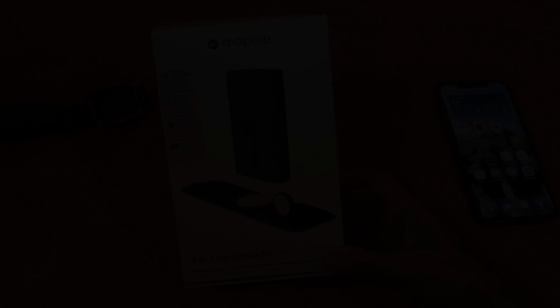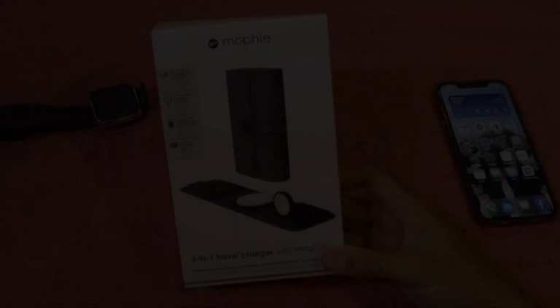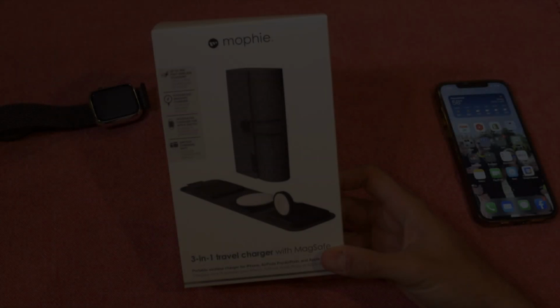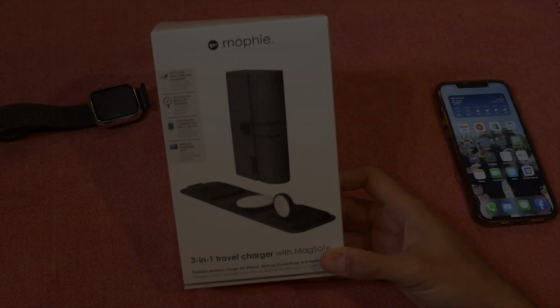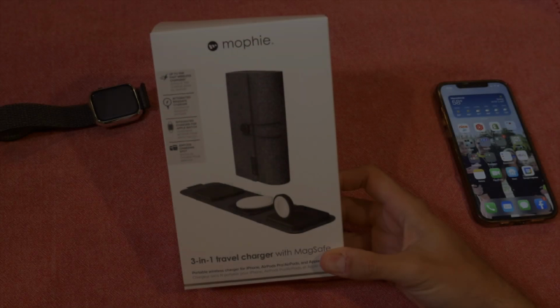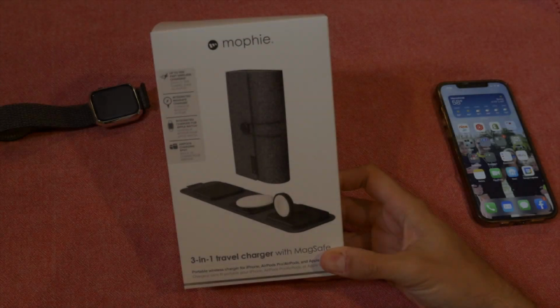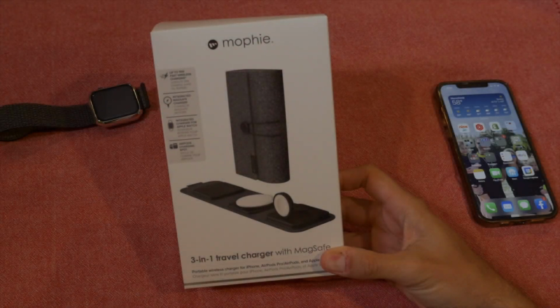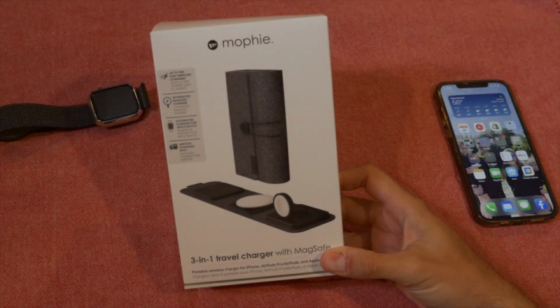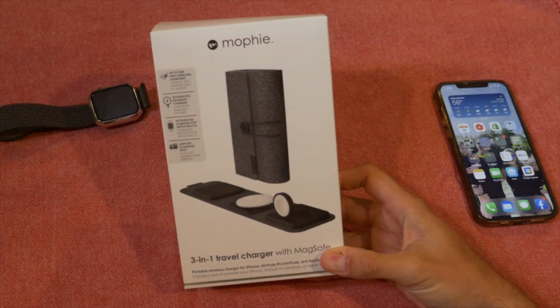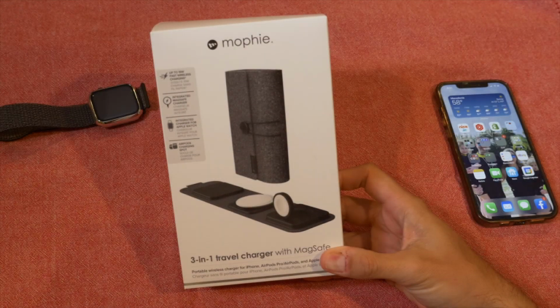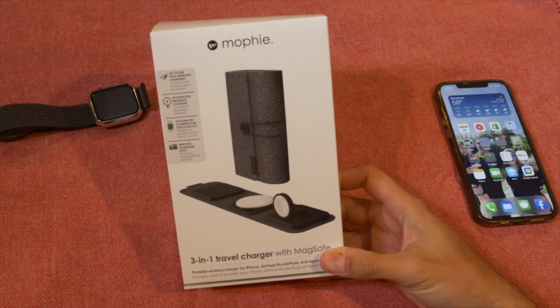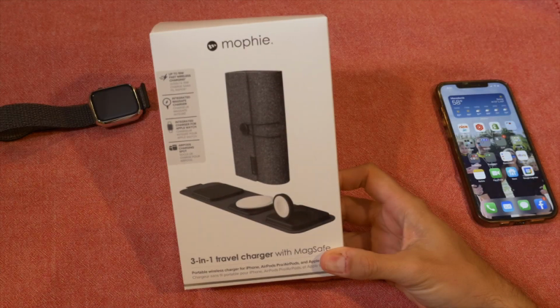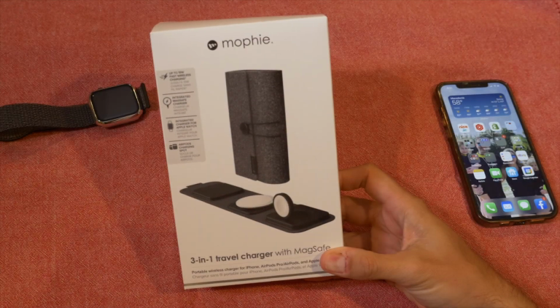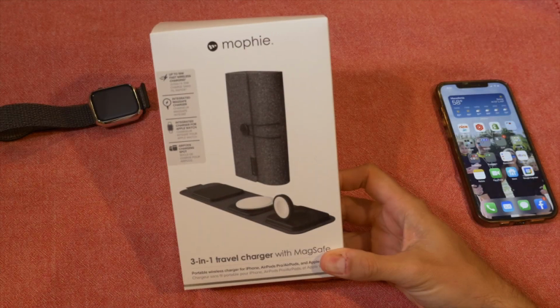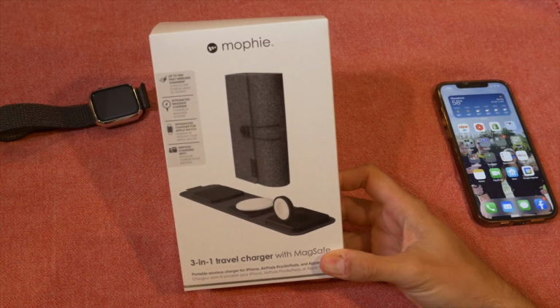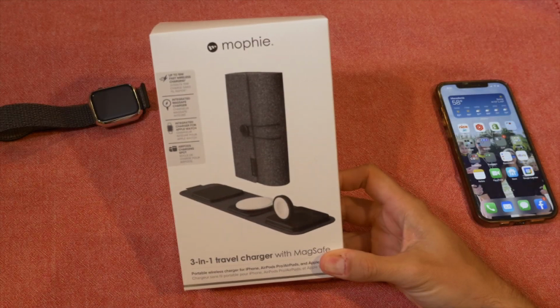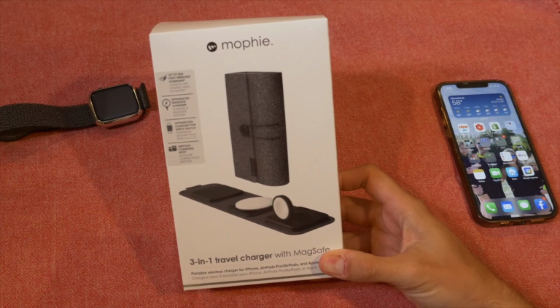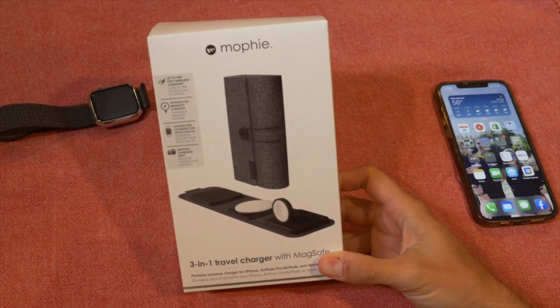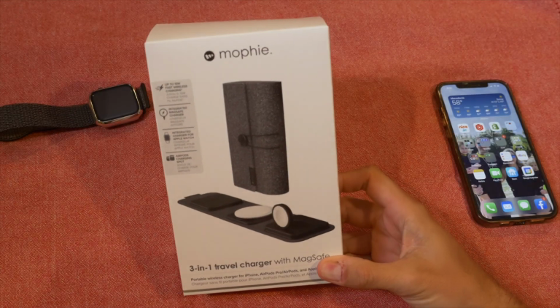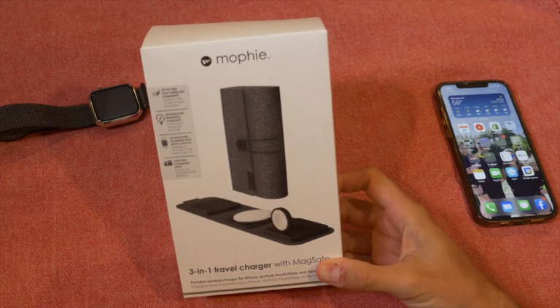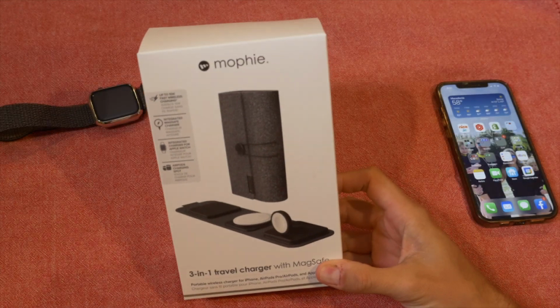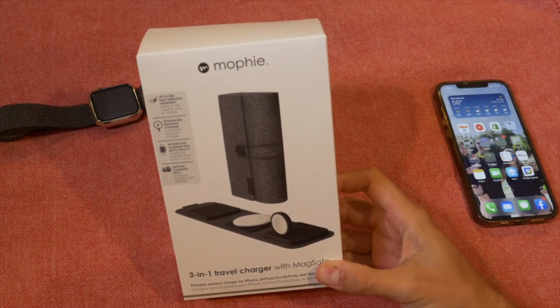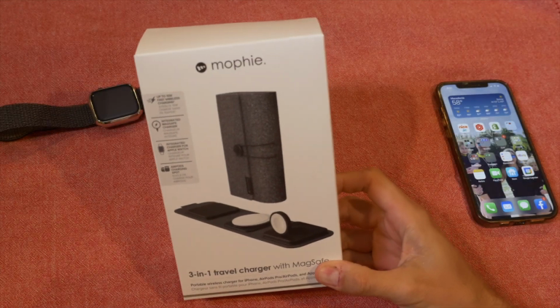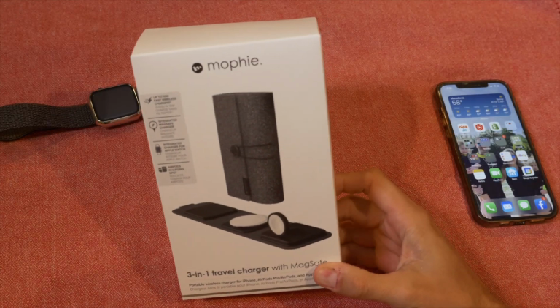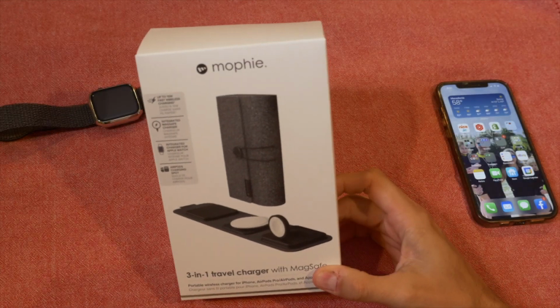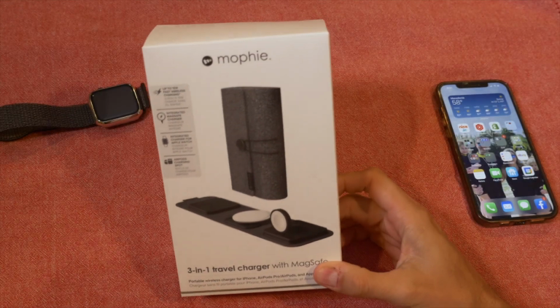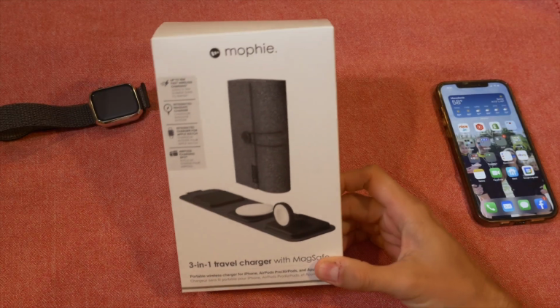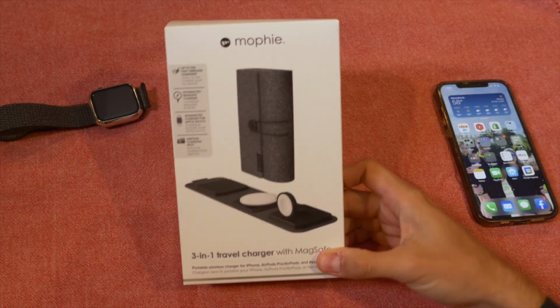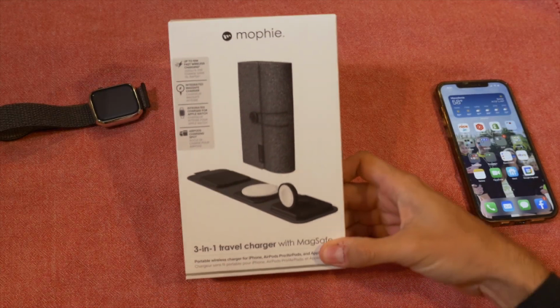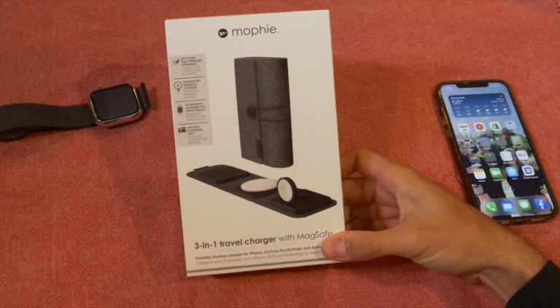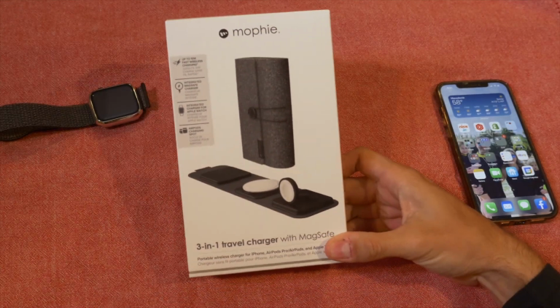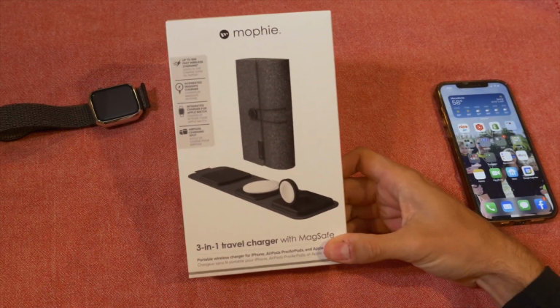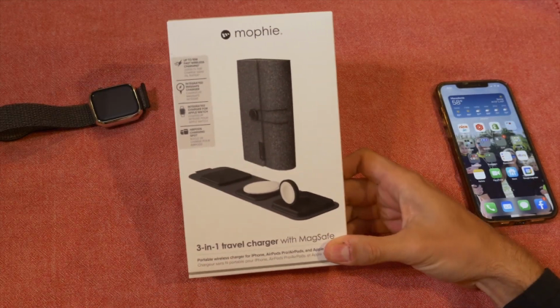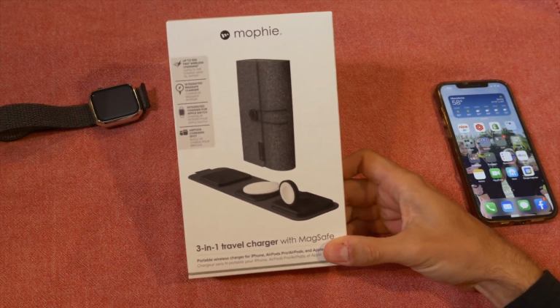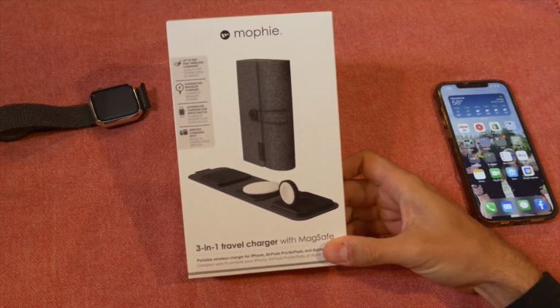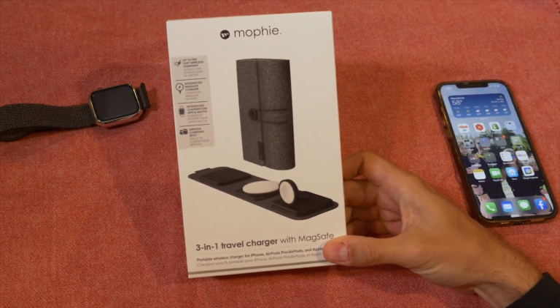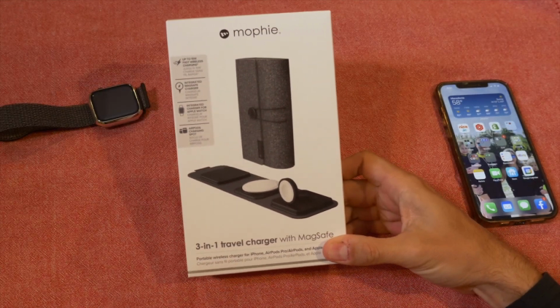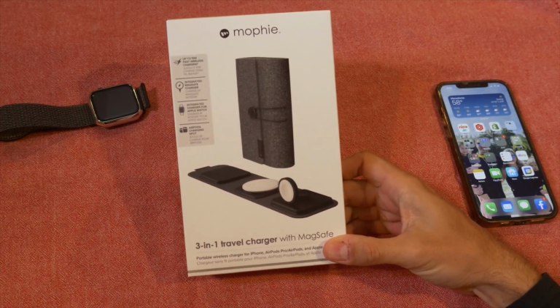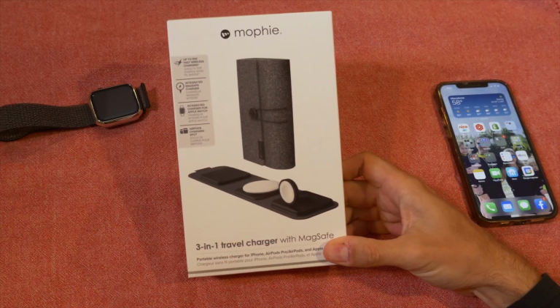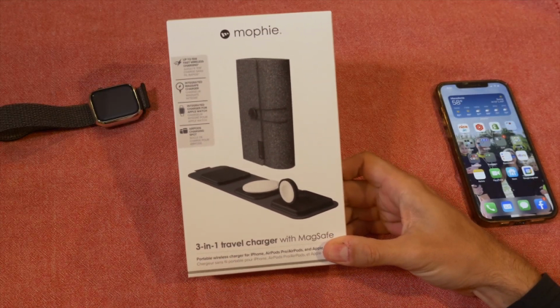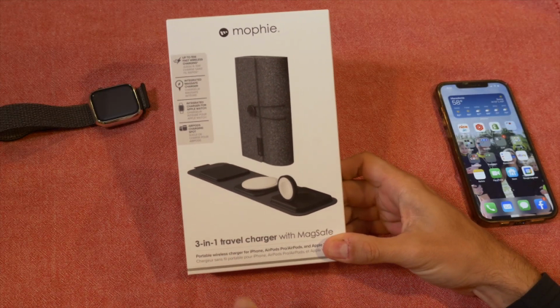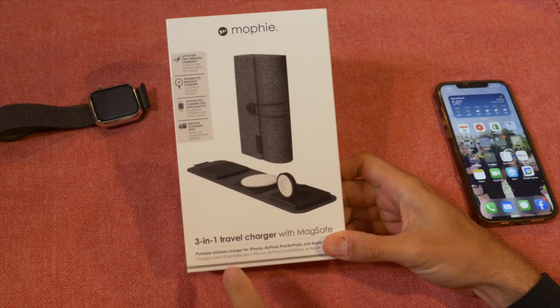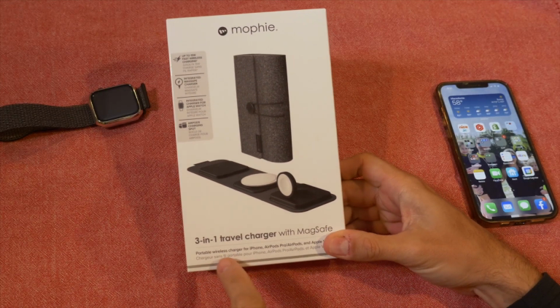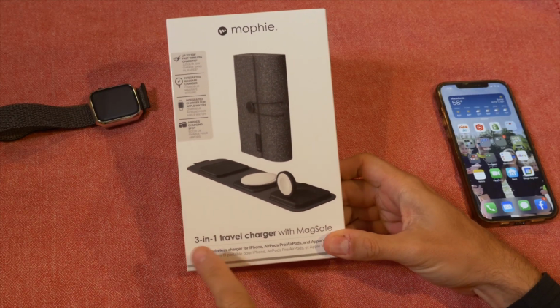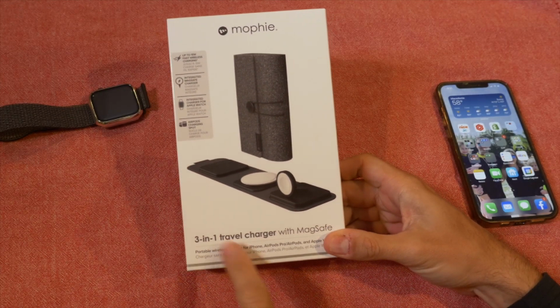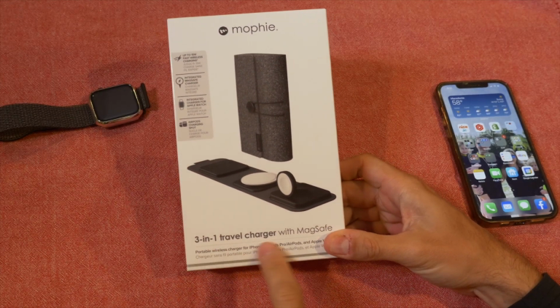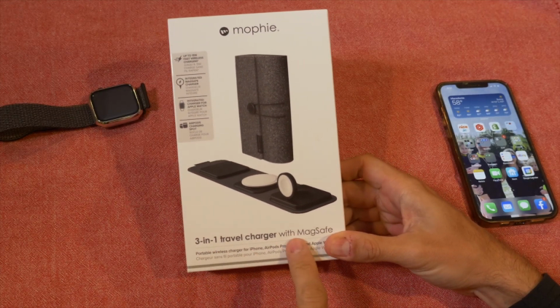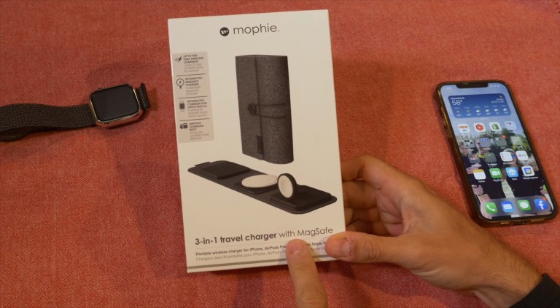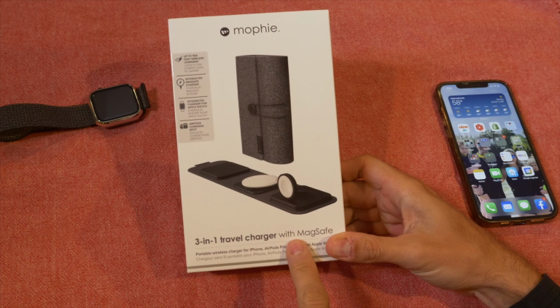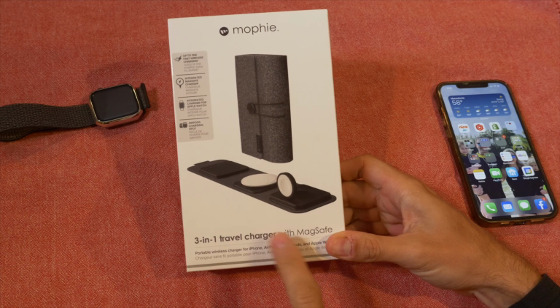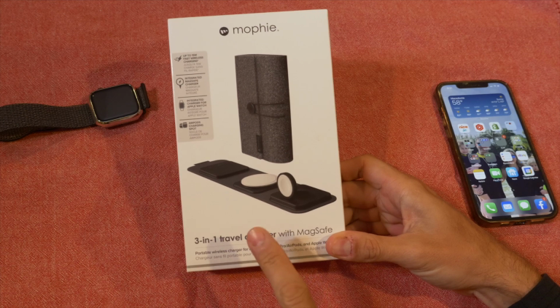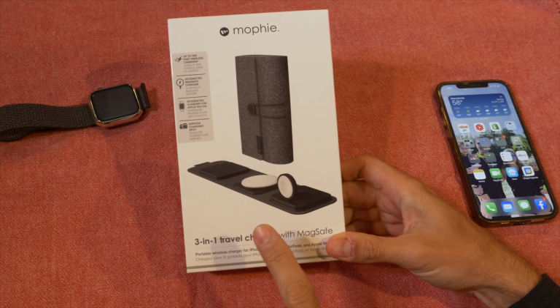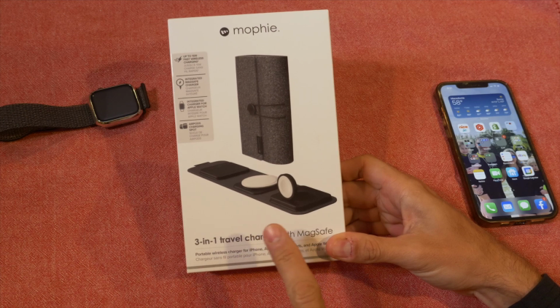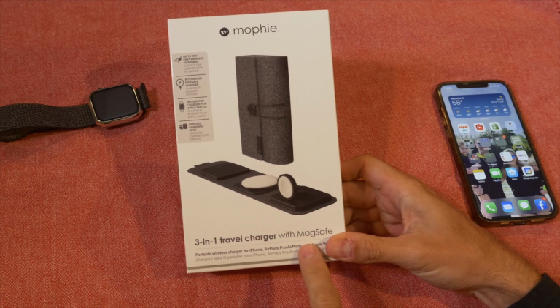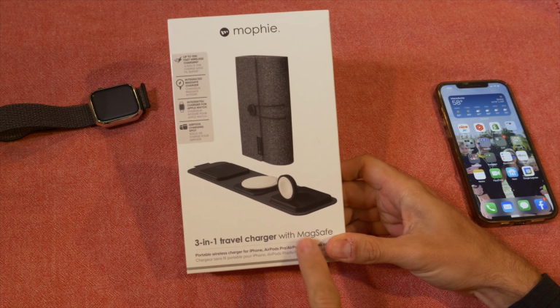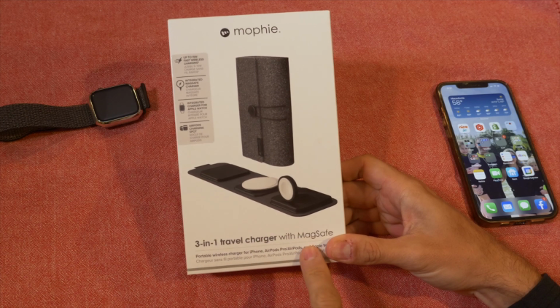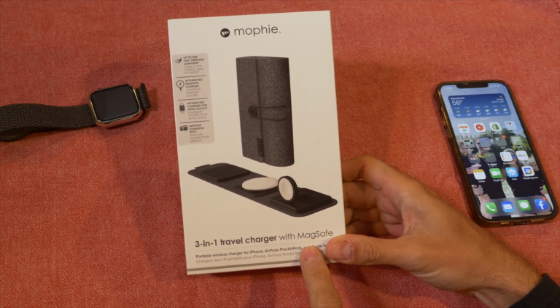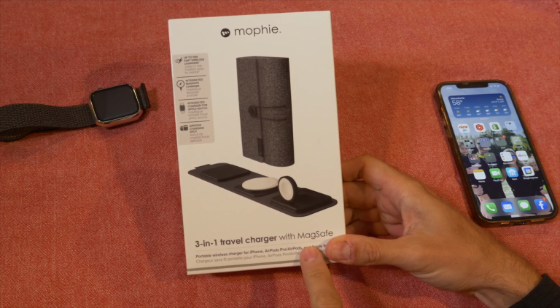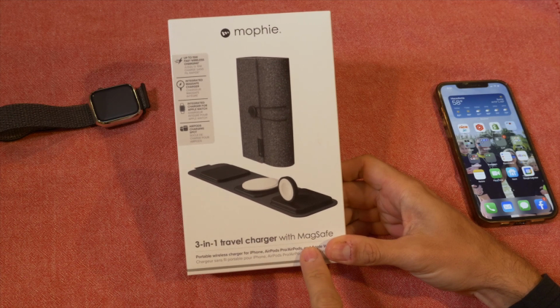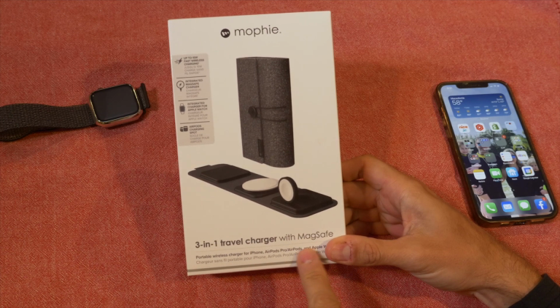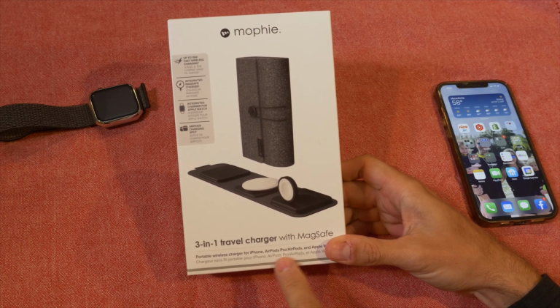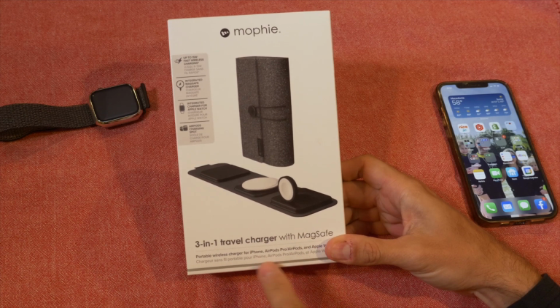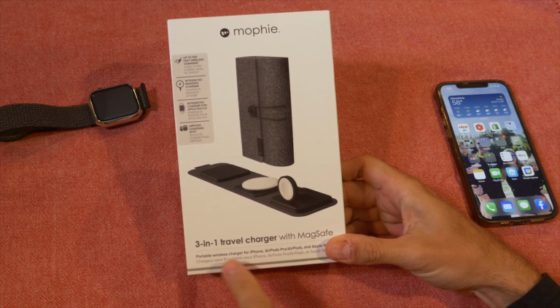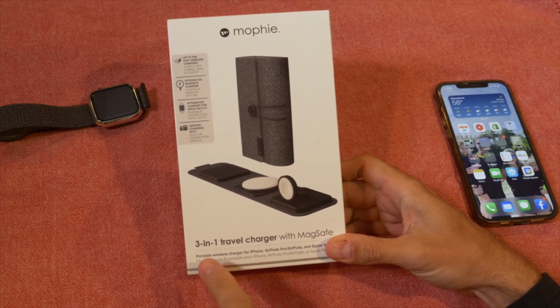Hey everybody, Jimmy from the Game and Gadget Grader here, checking out the Mophie 3-in-1 travel charger with MagSafe.